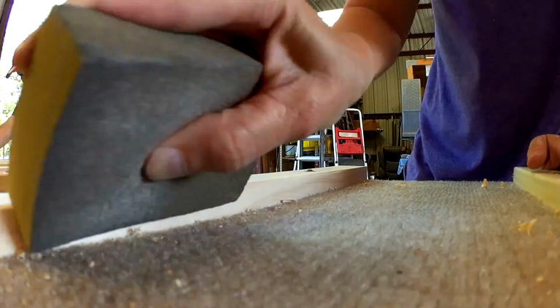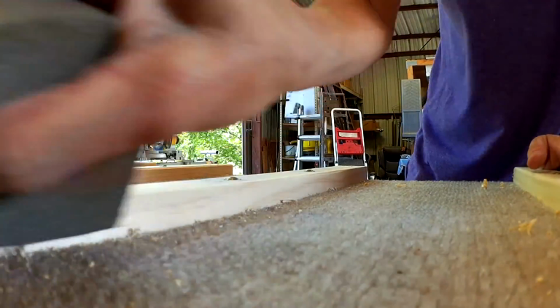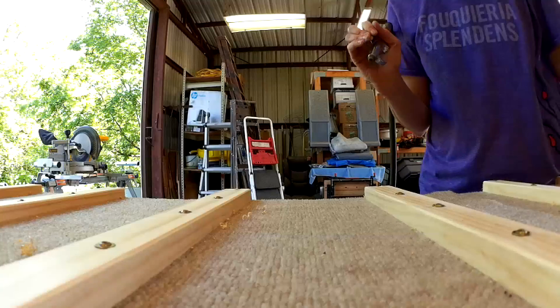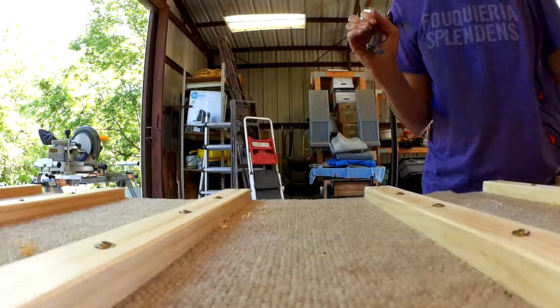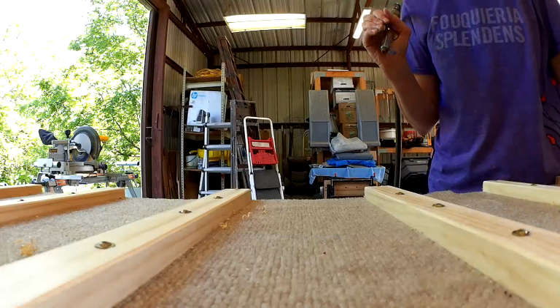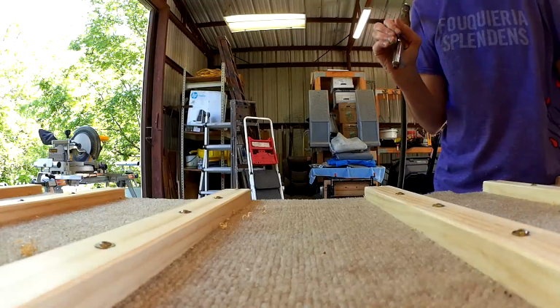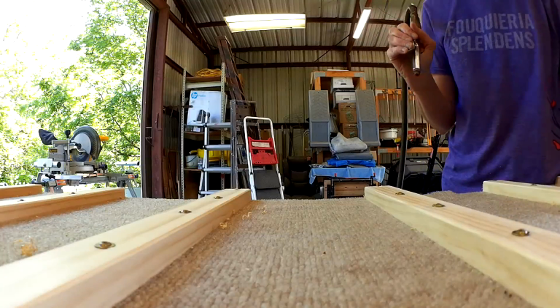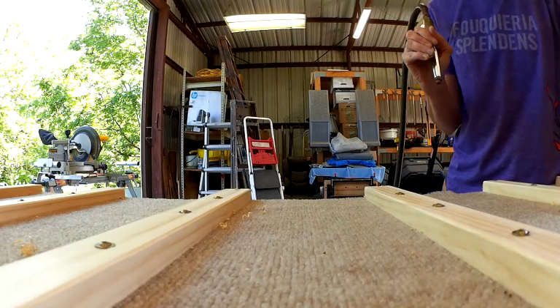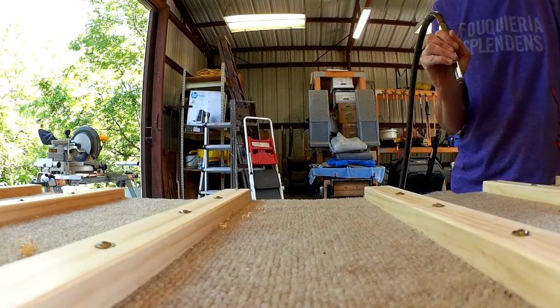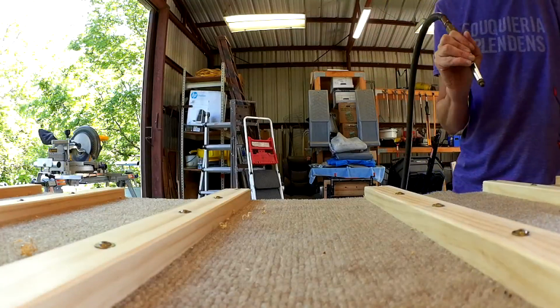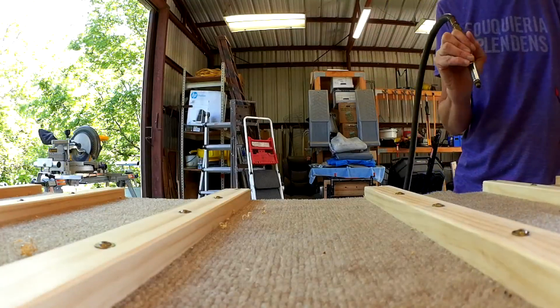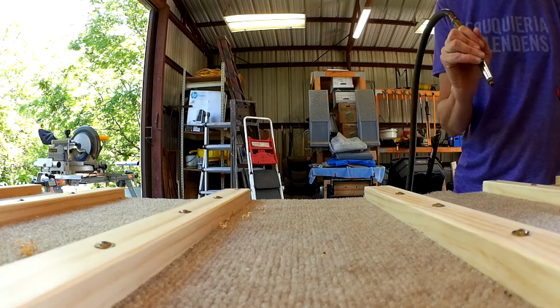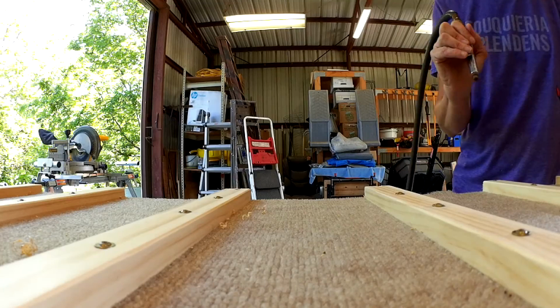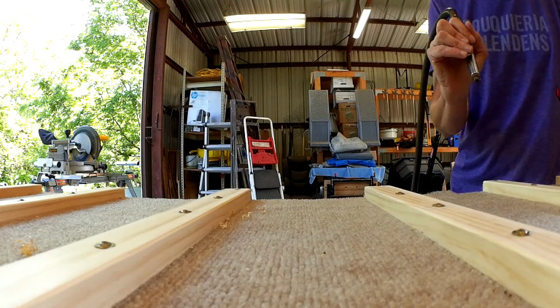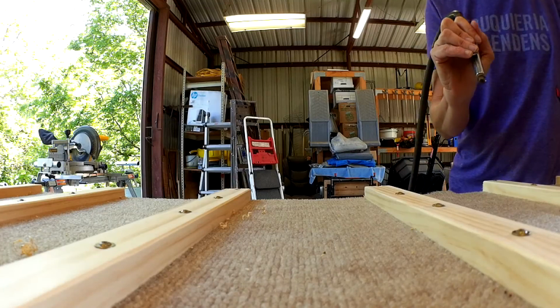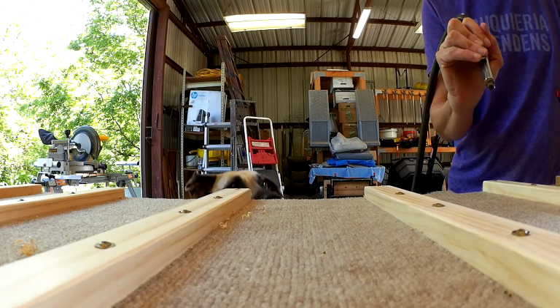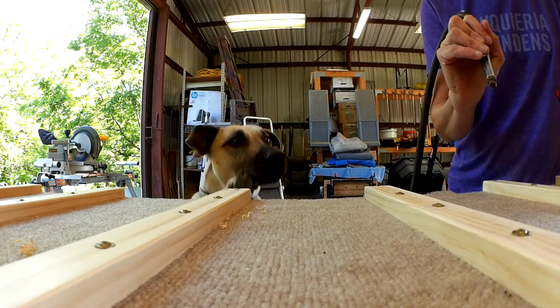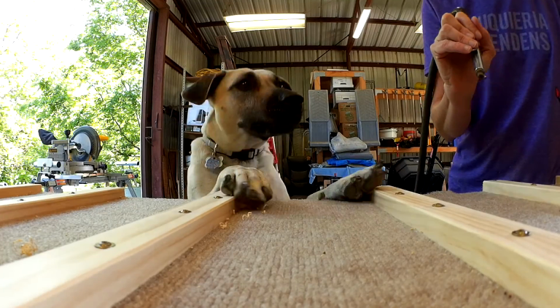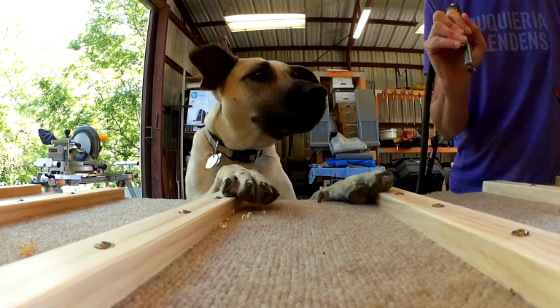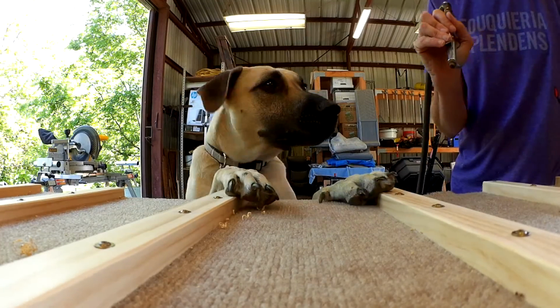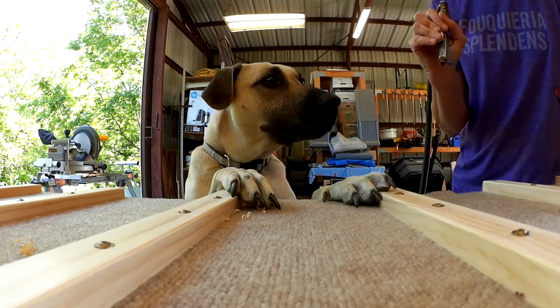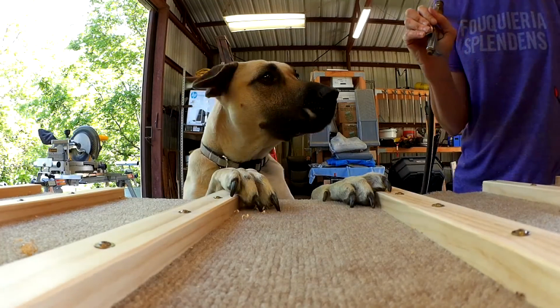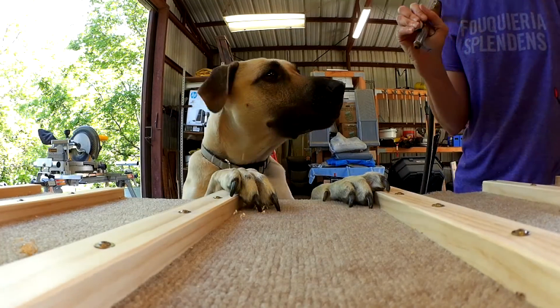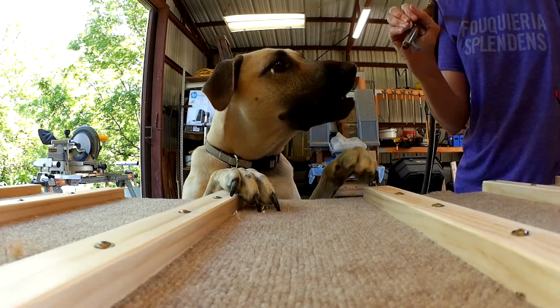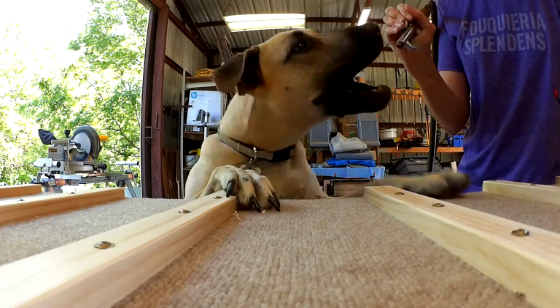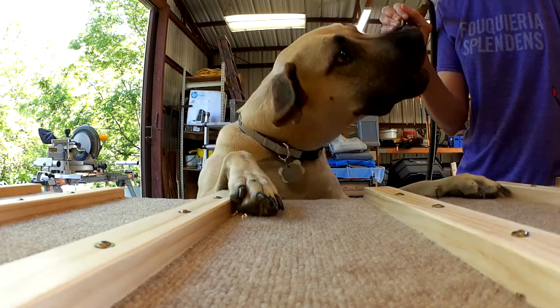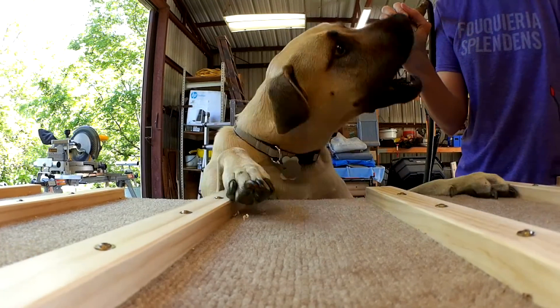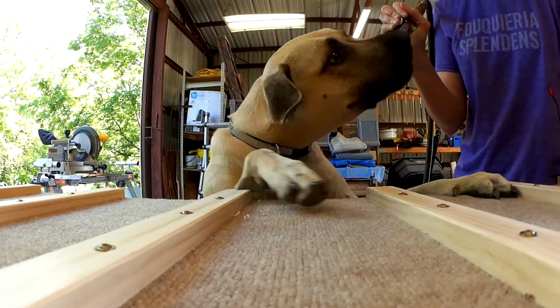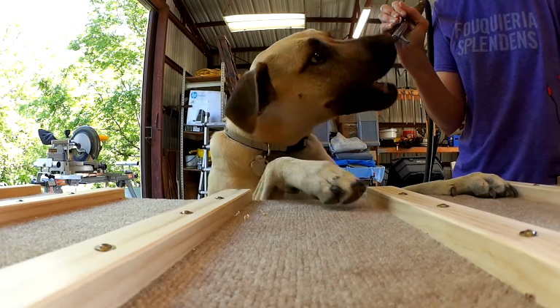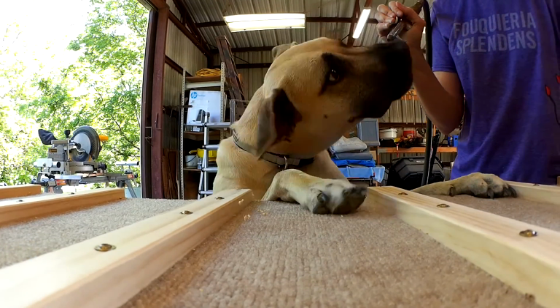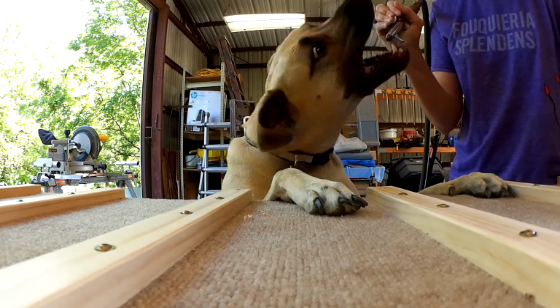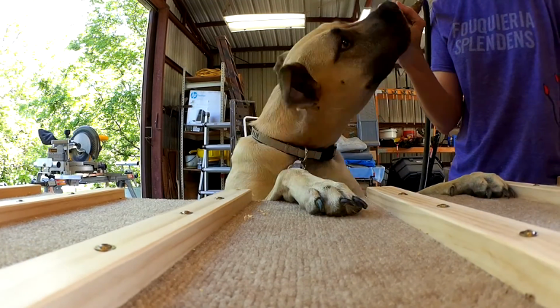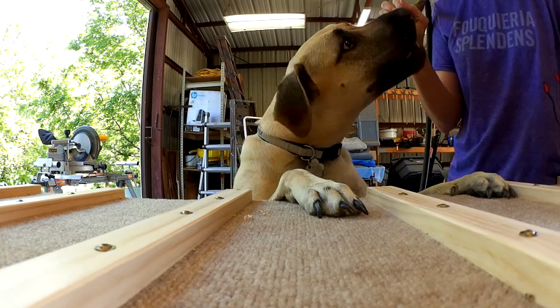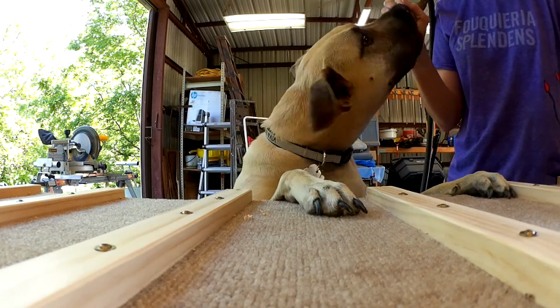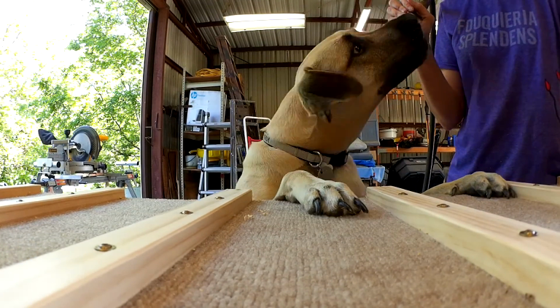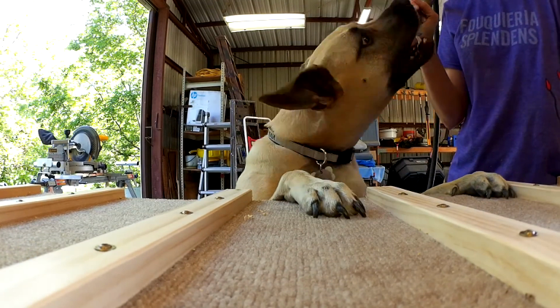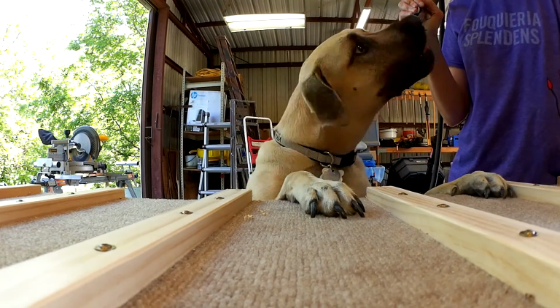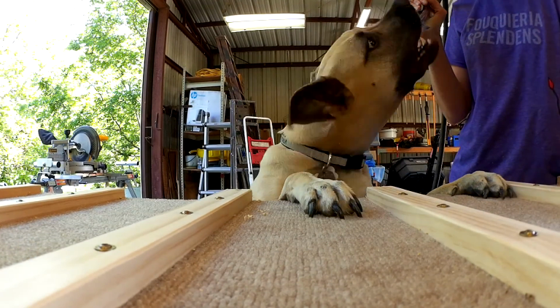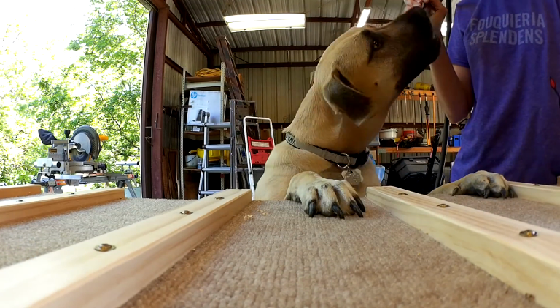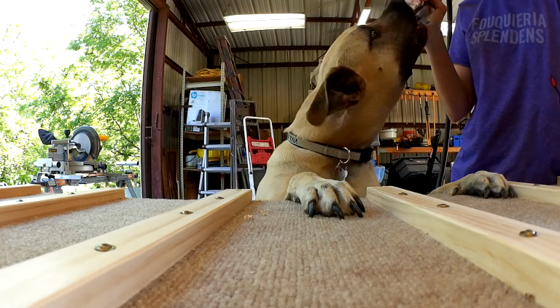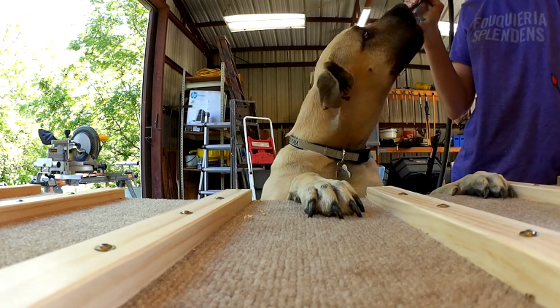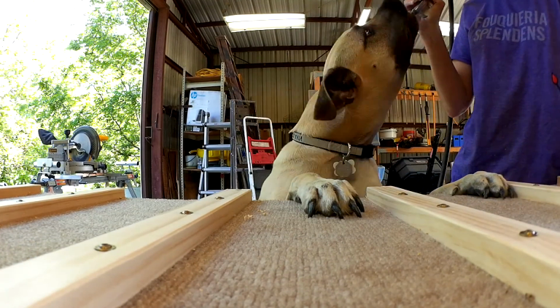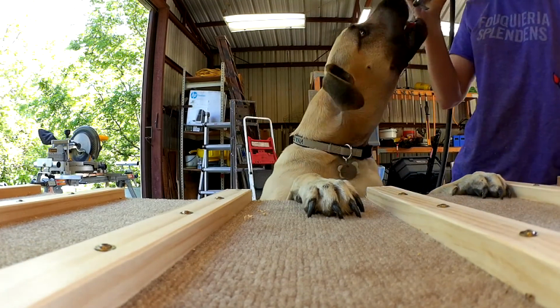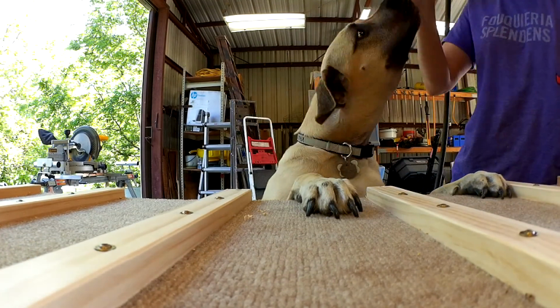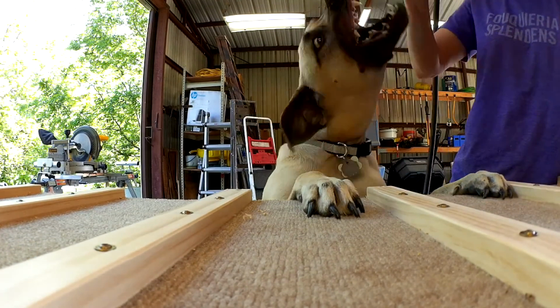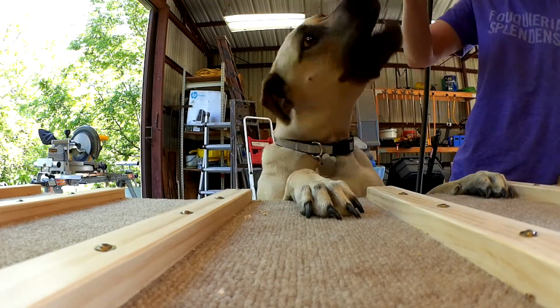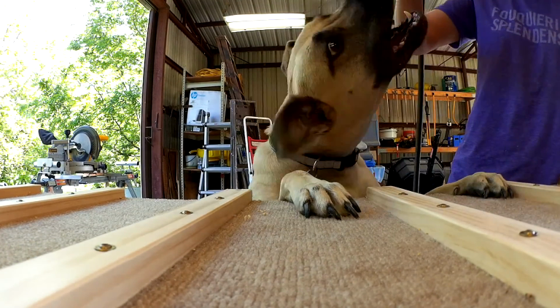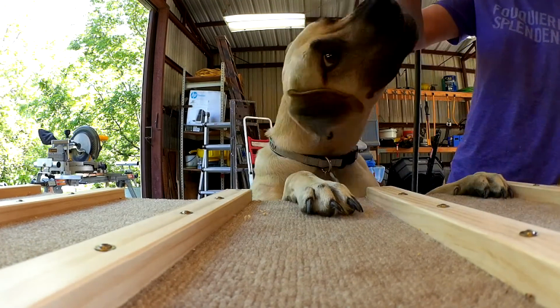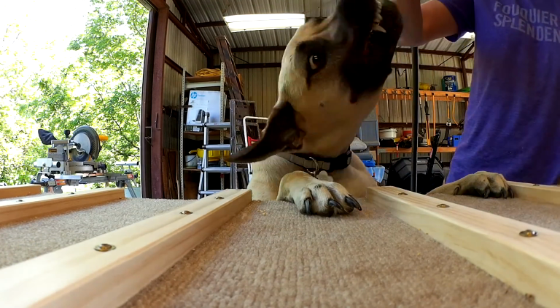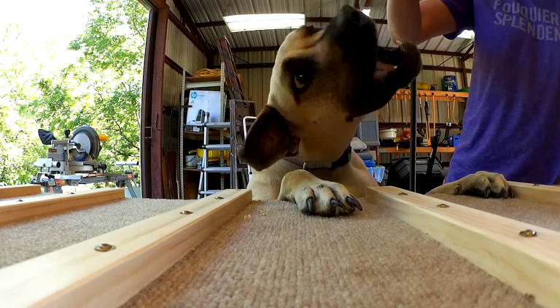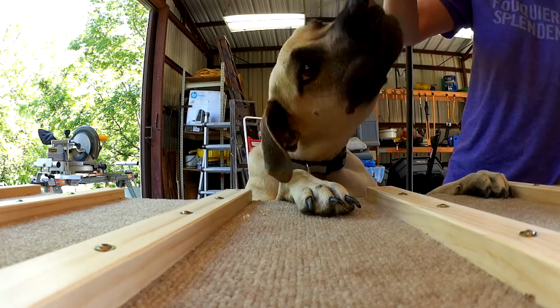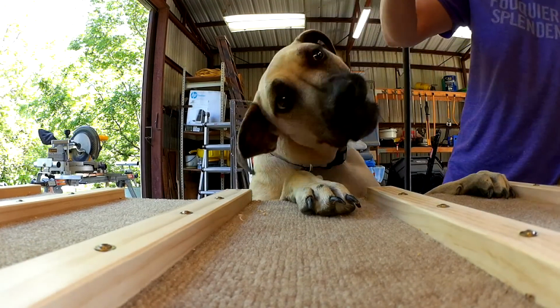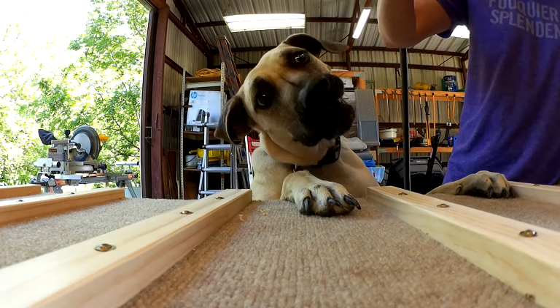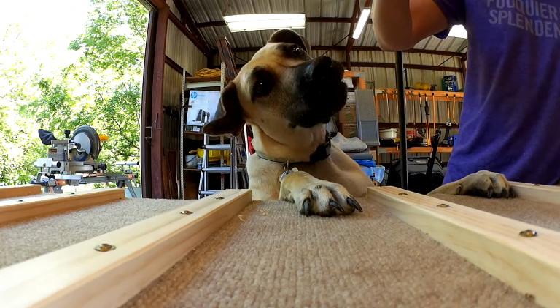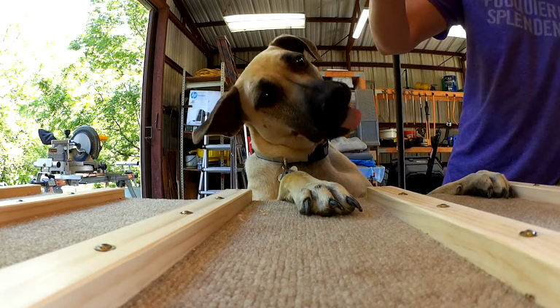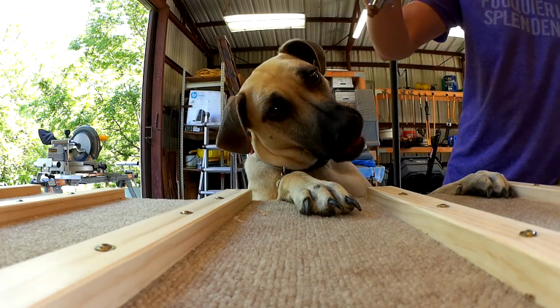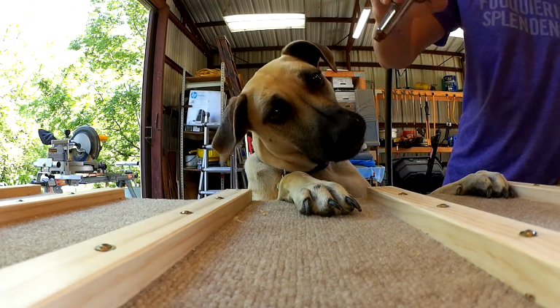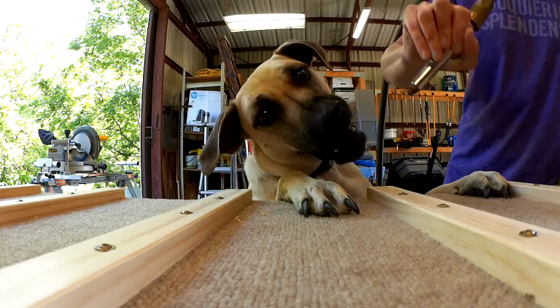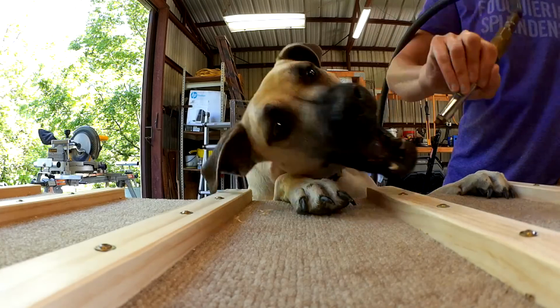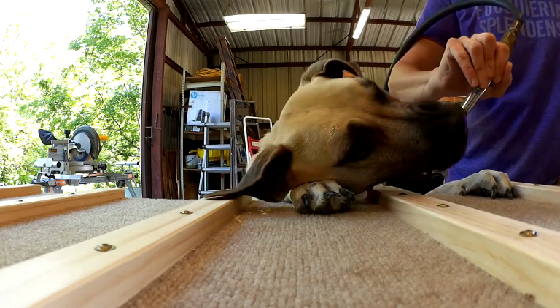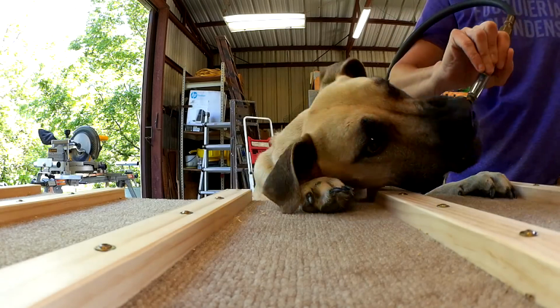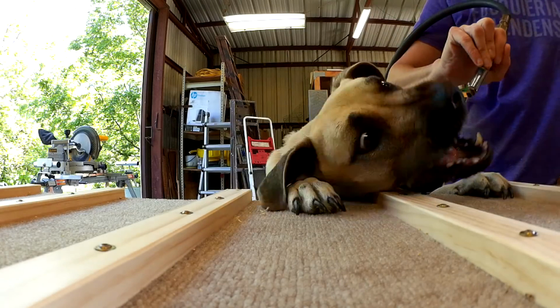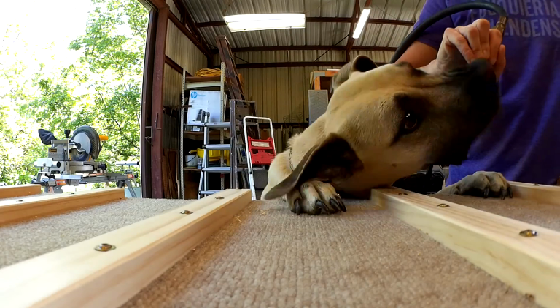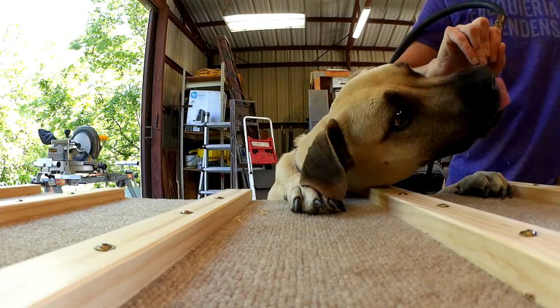The air compressor makes quick work of blowing off the sanding dust and wood shavings. Steve loves biting the air from the hose.